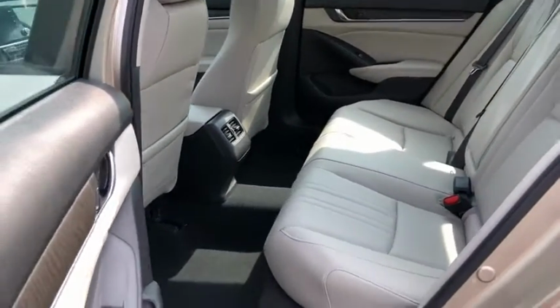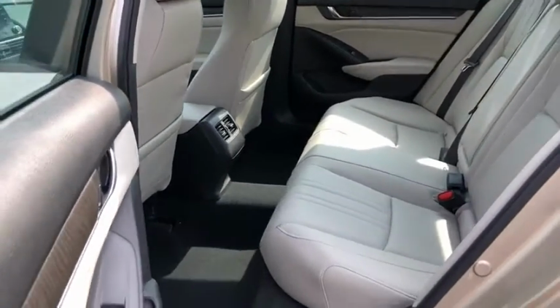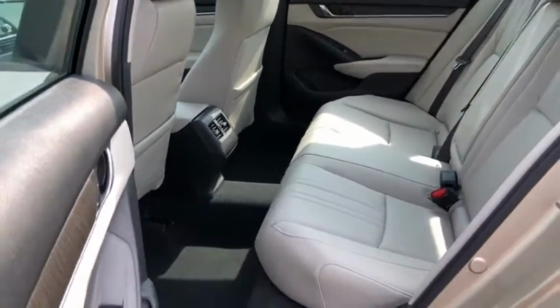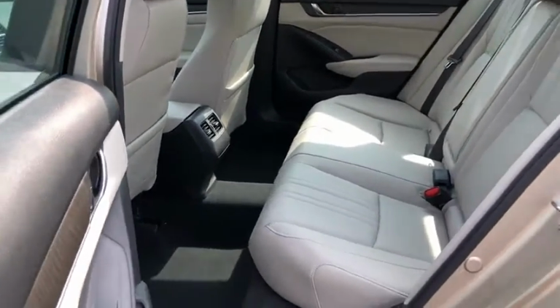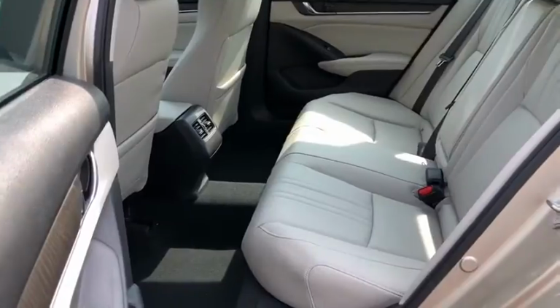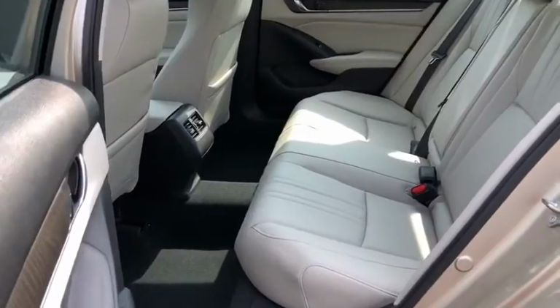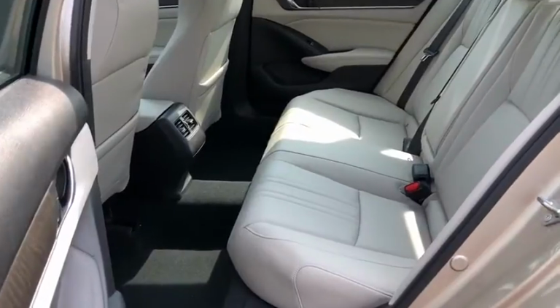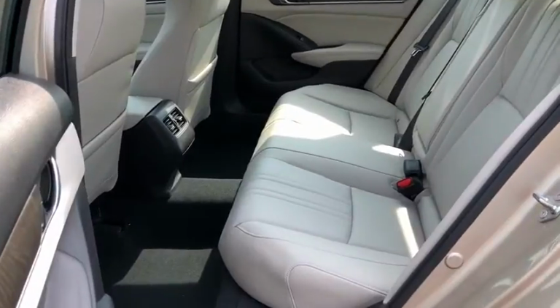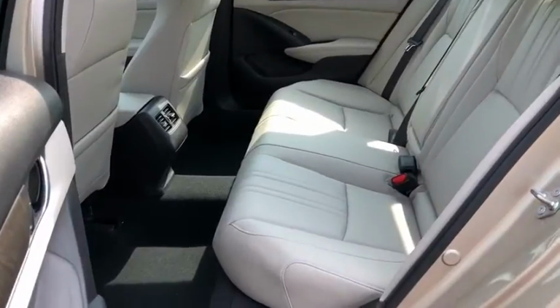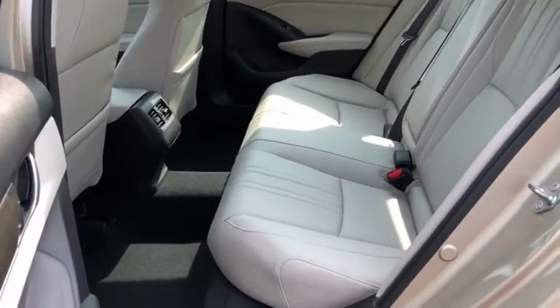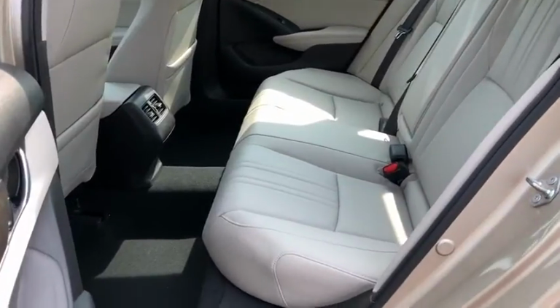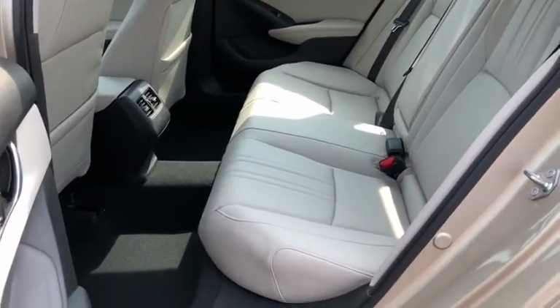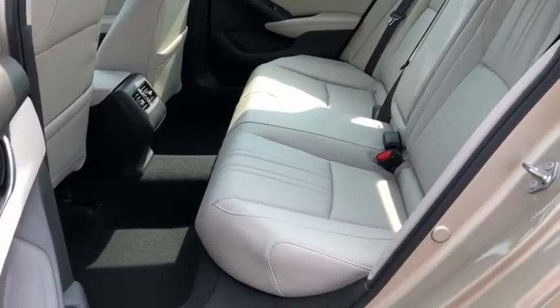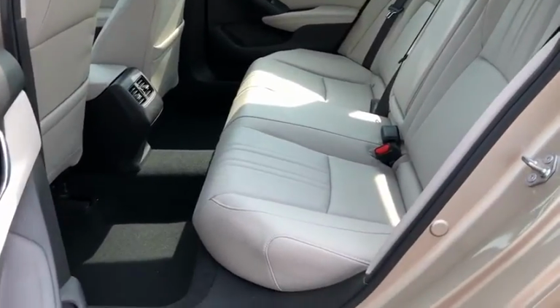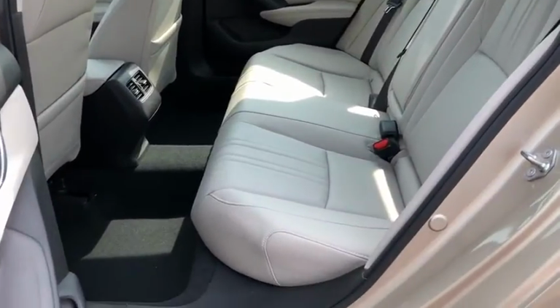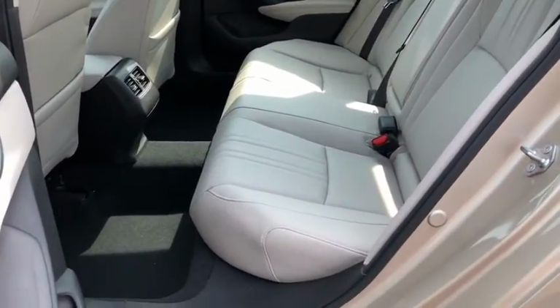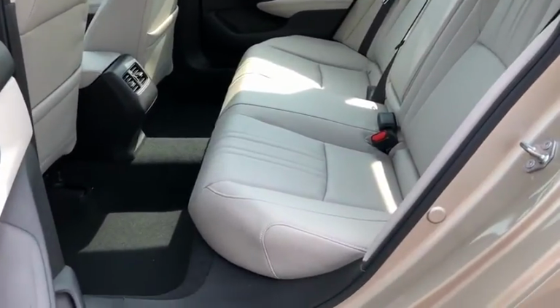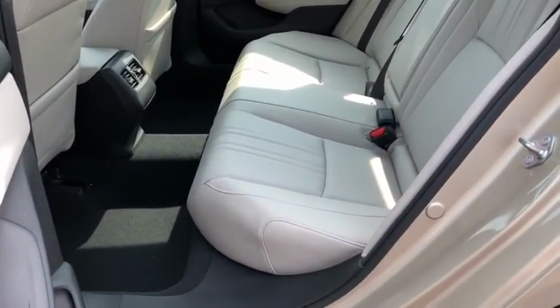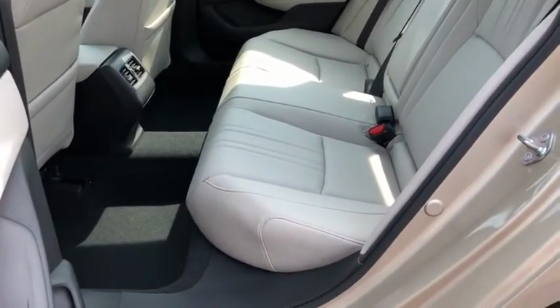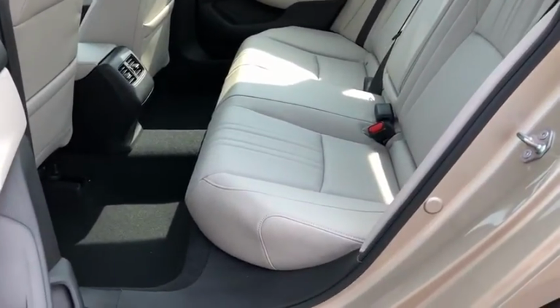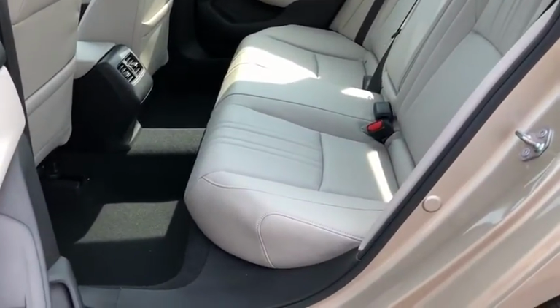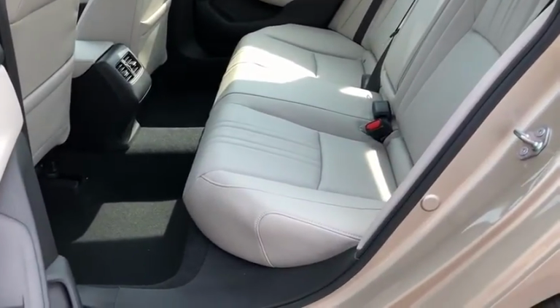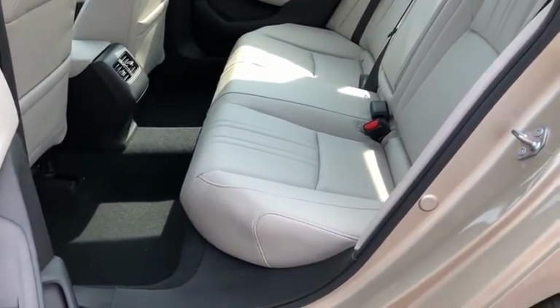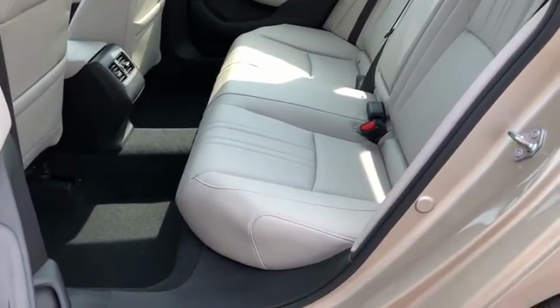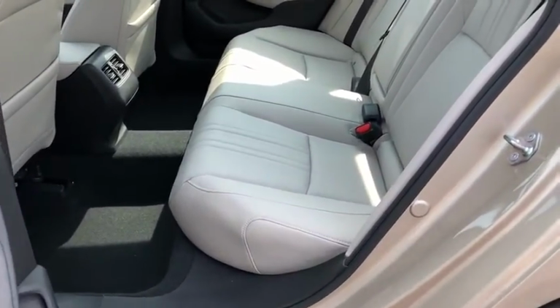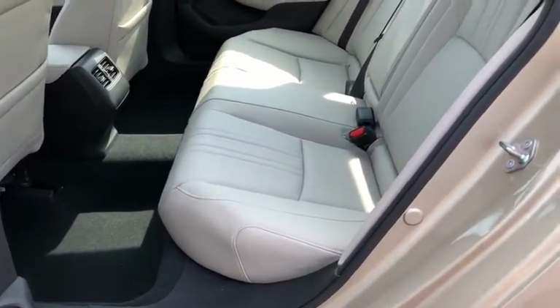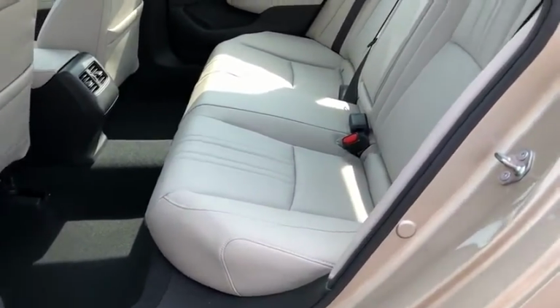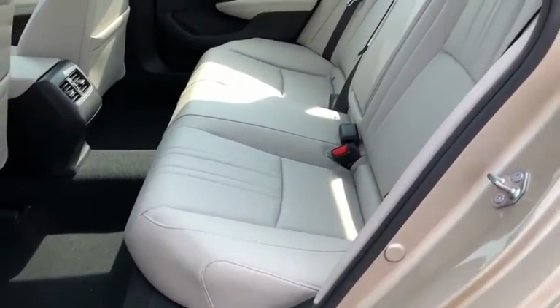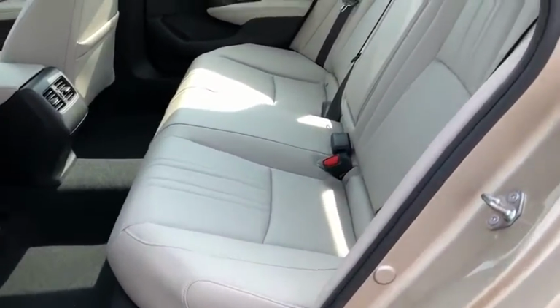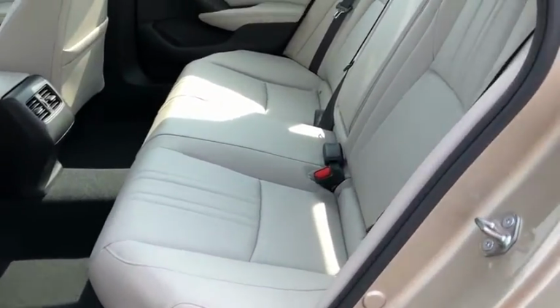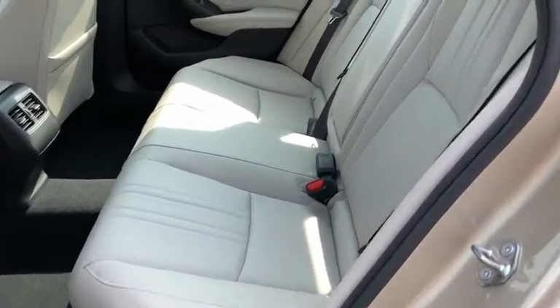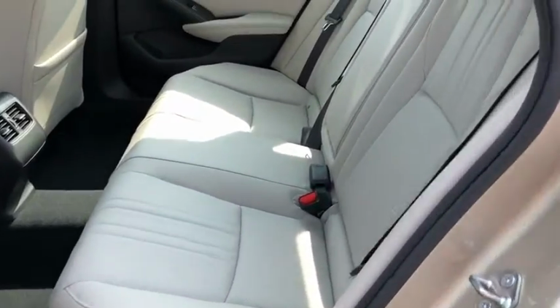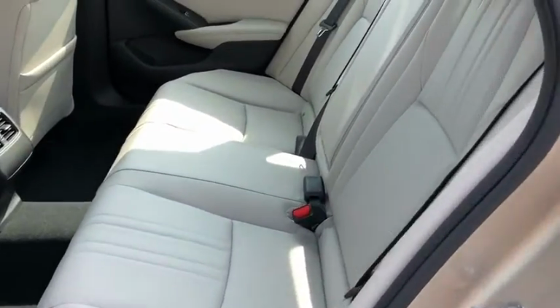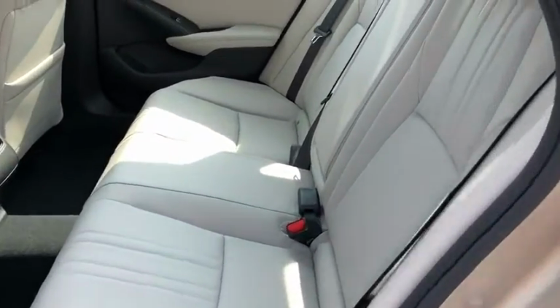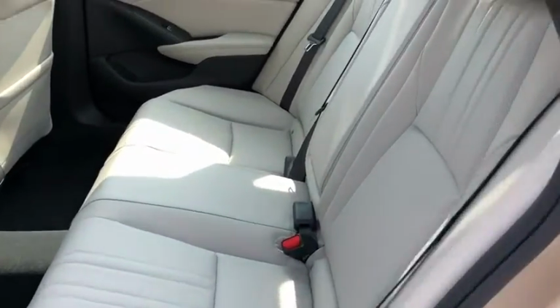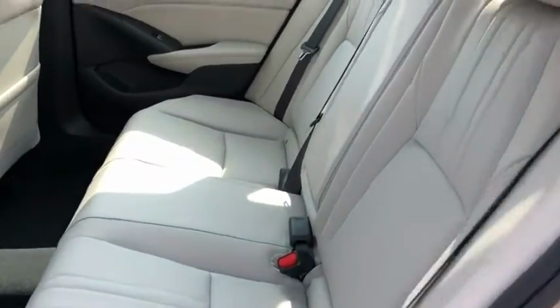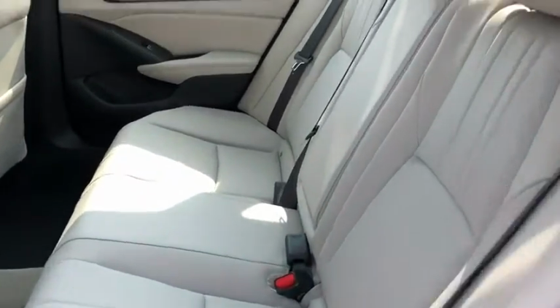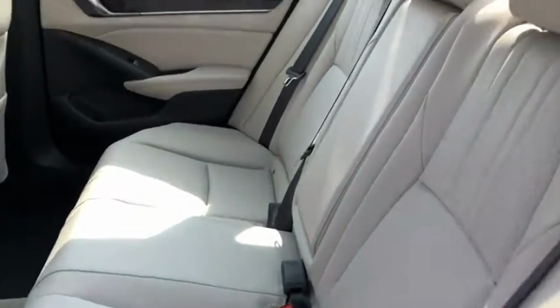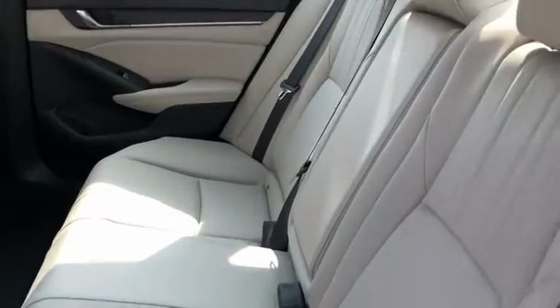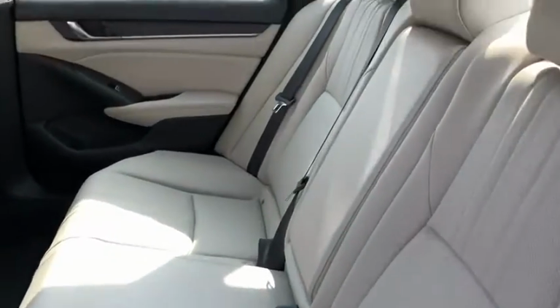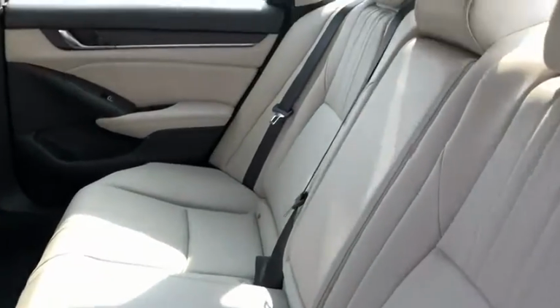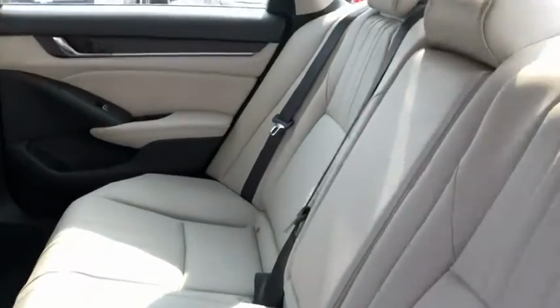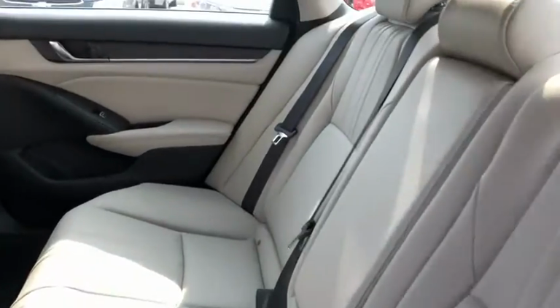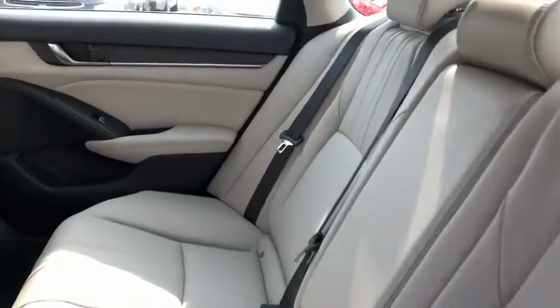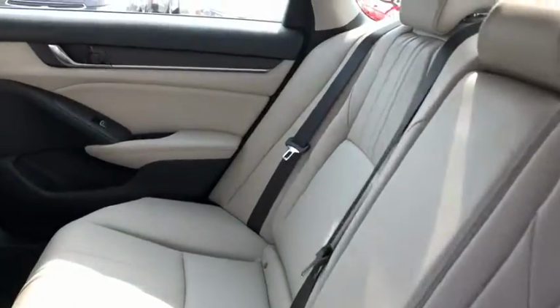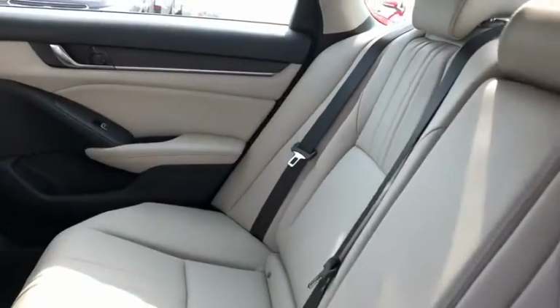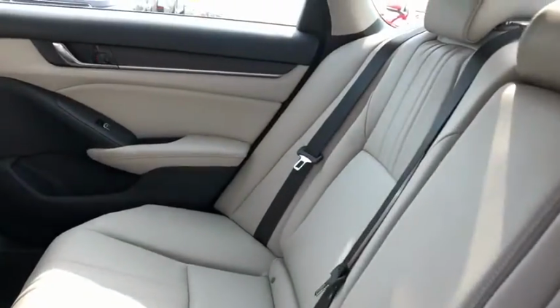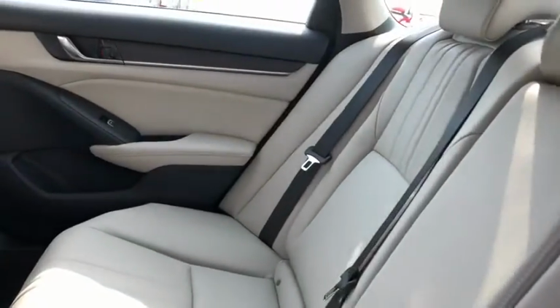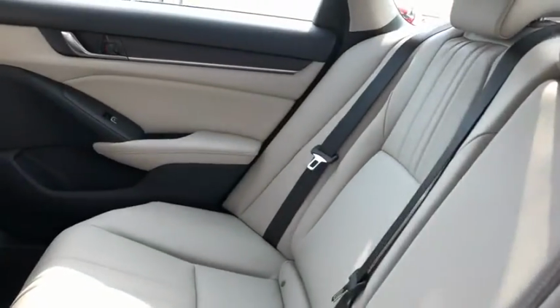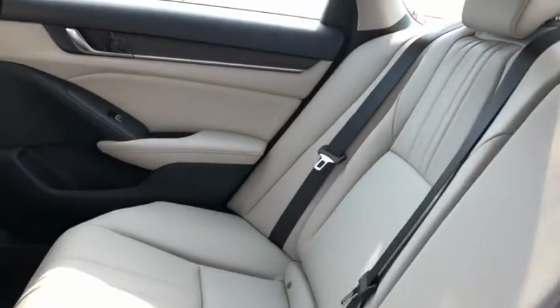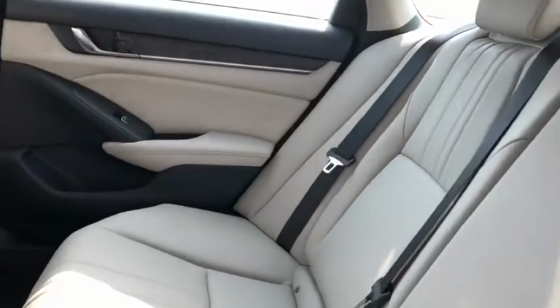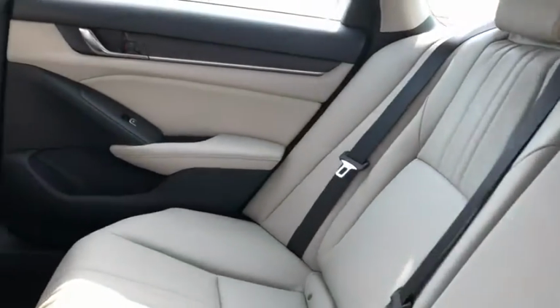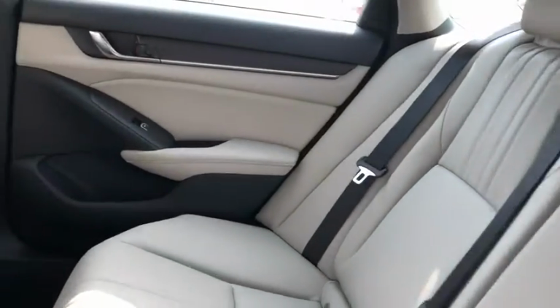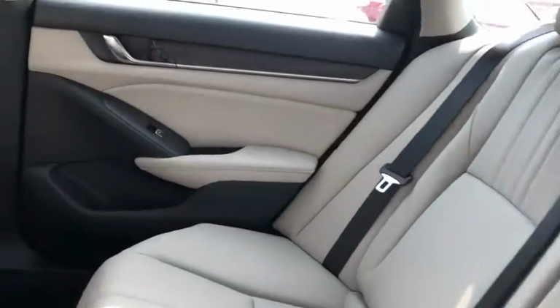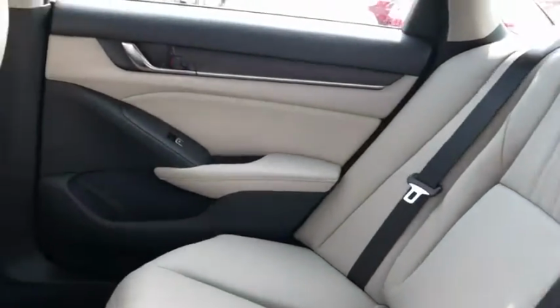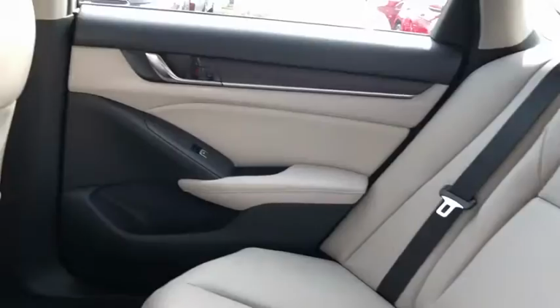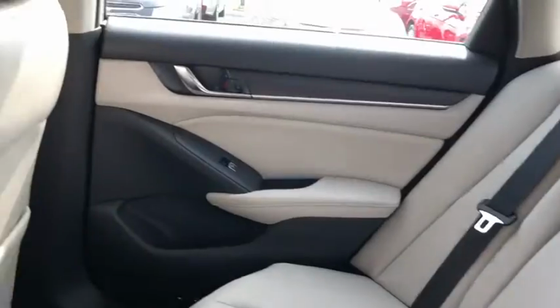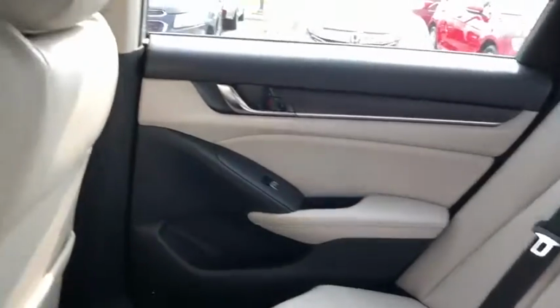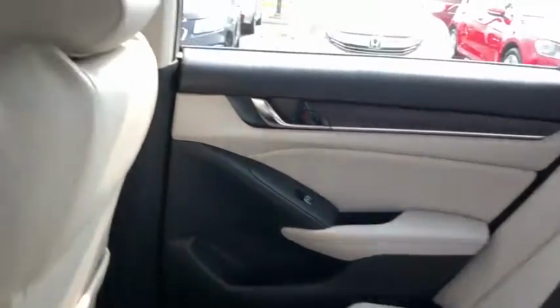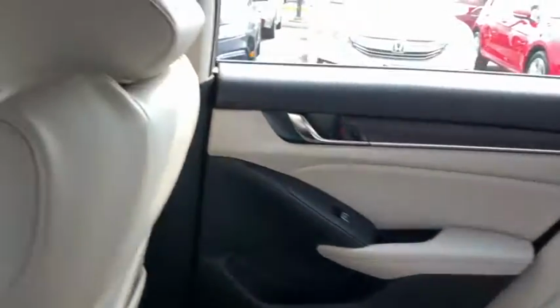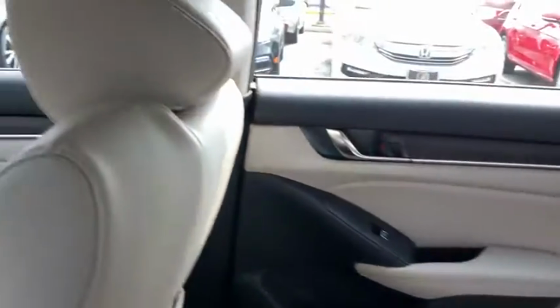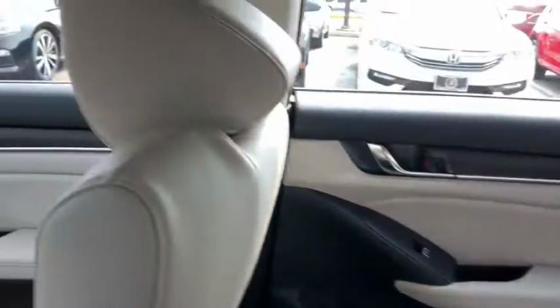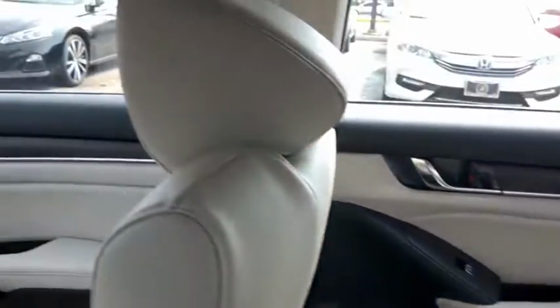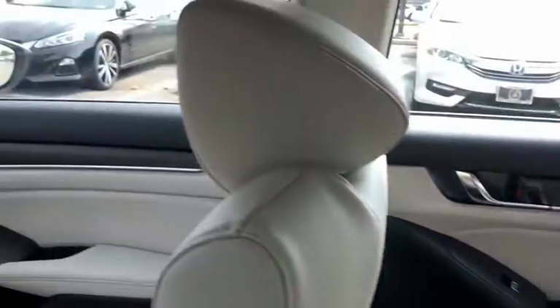Overhead console, remote keyless entry, brake assist, power moonroof. Come see the car for yourself.